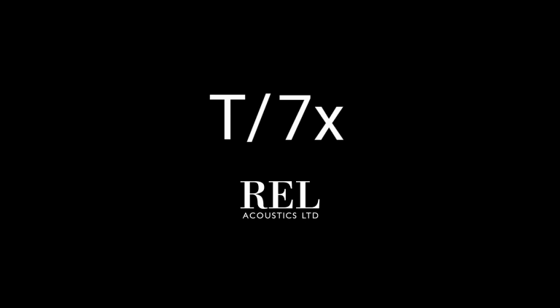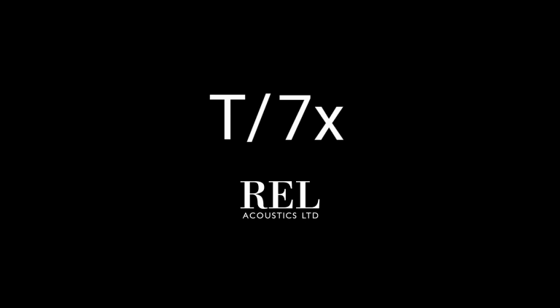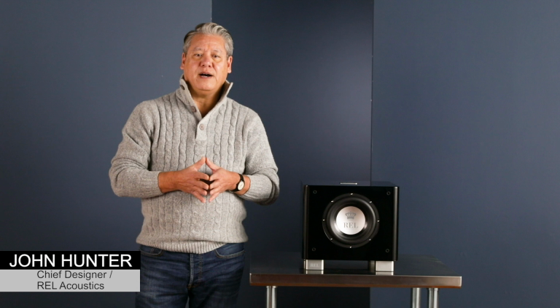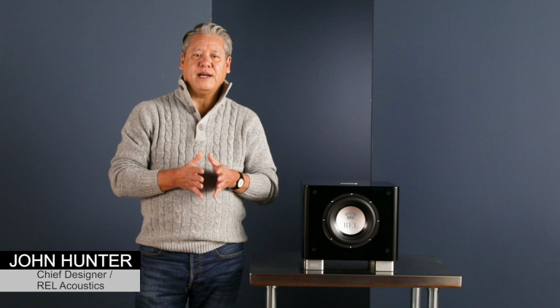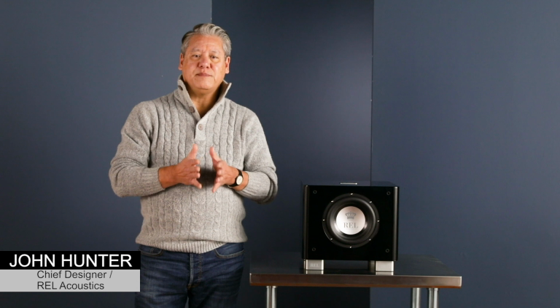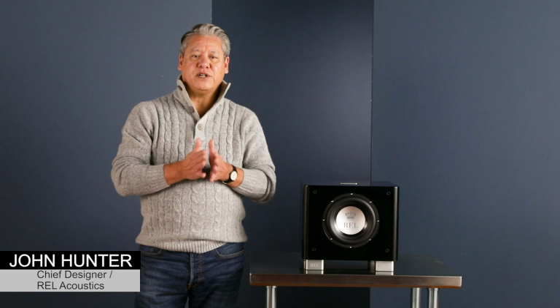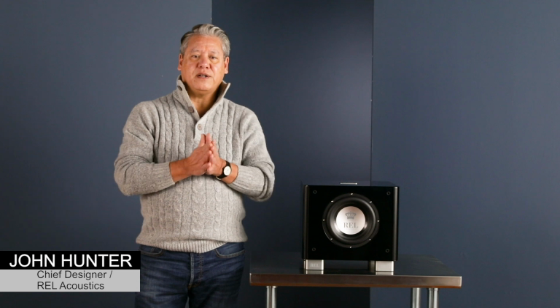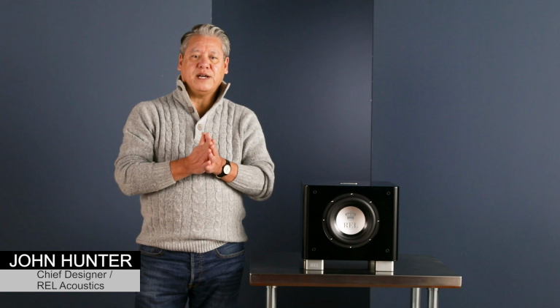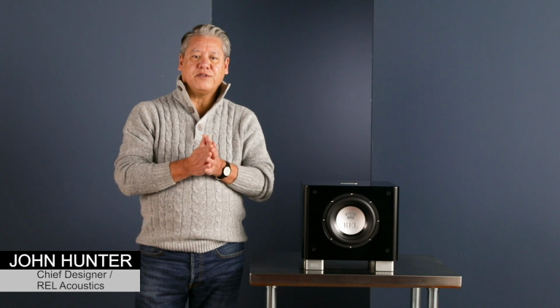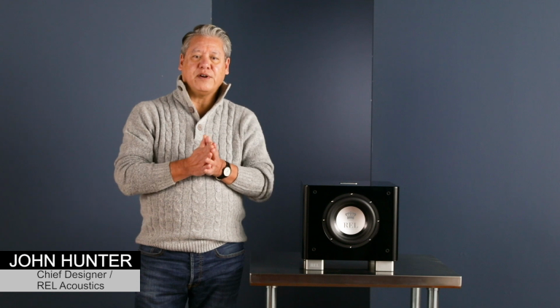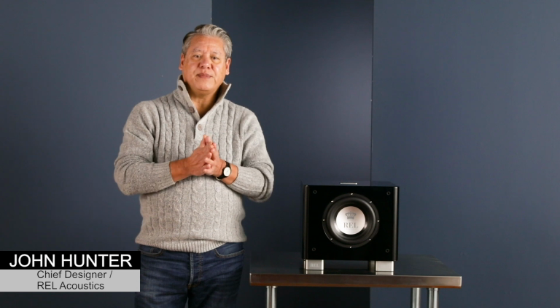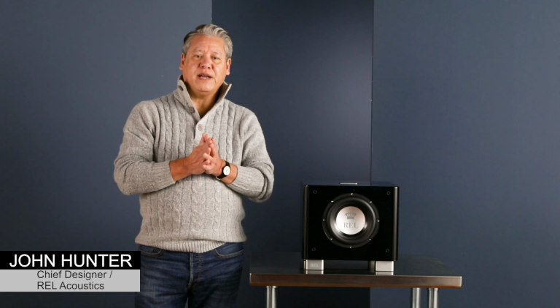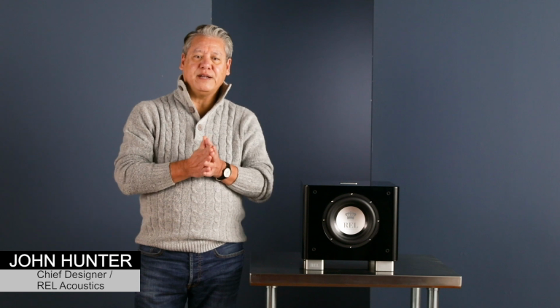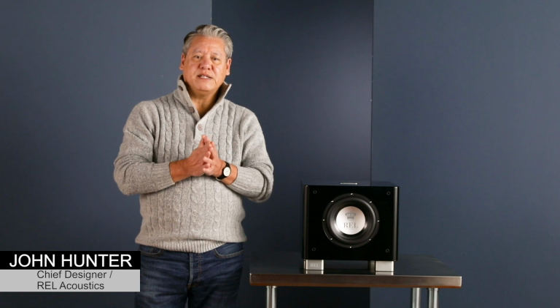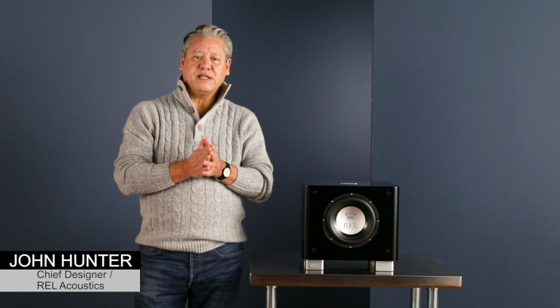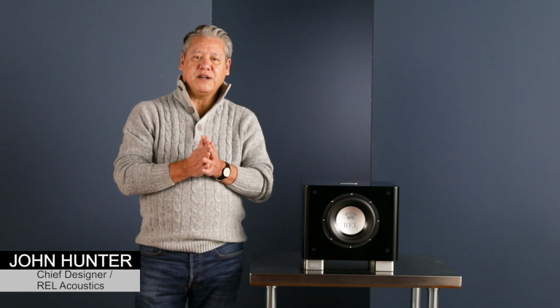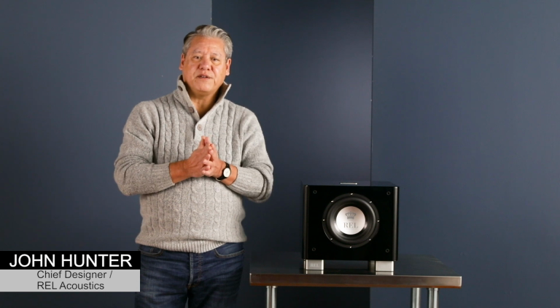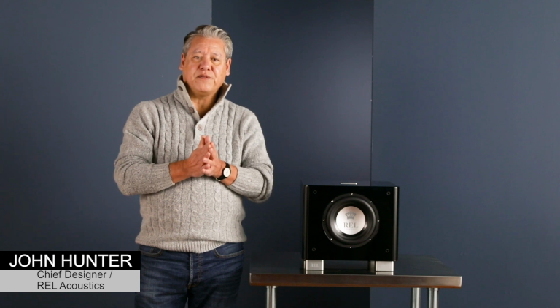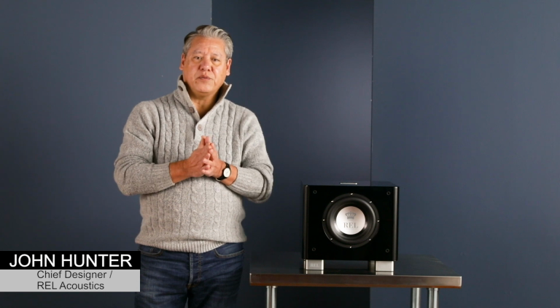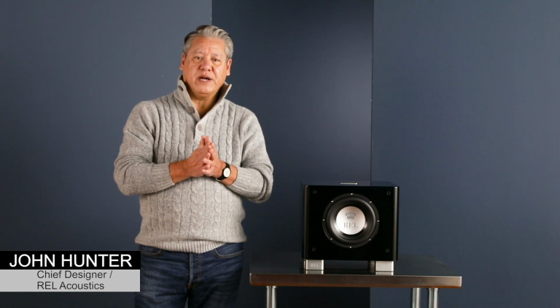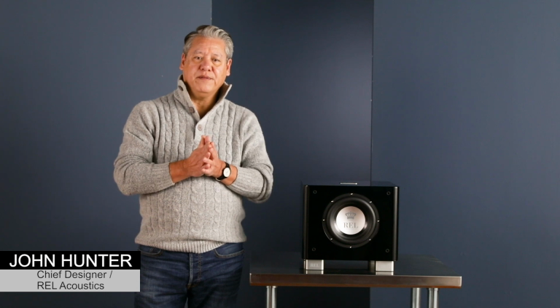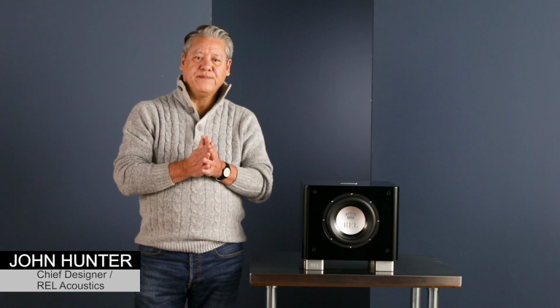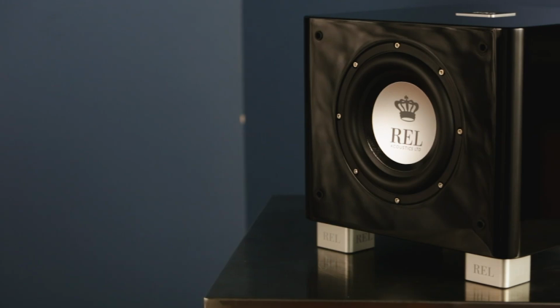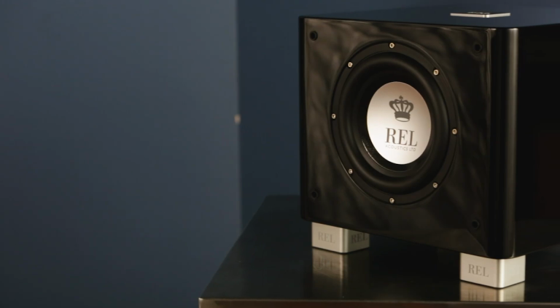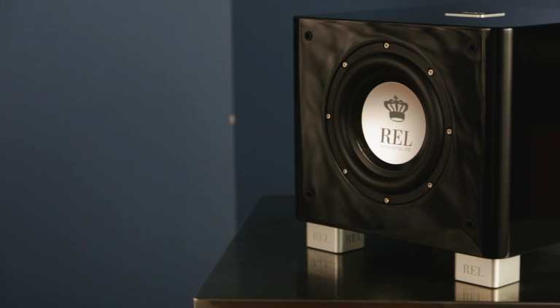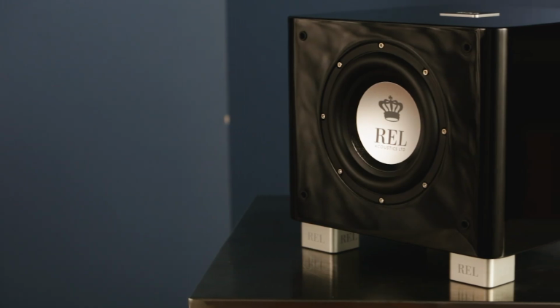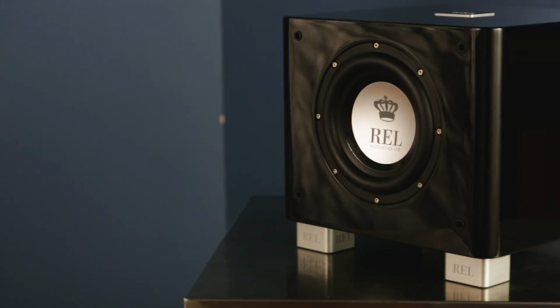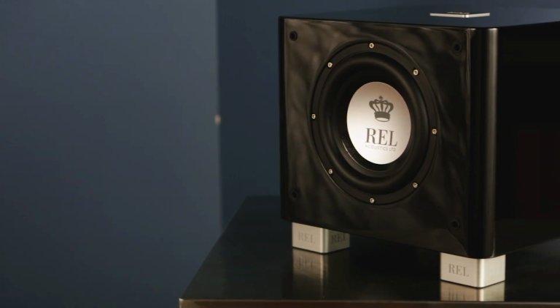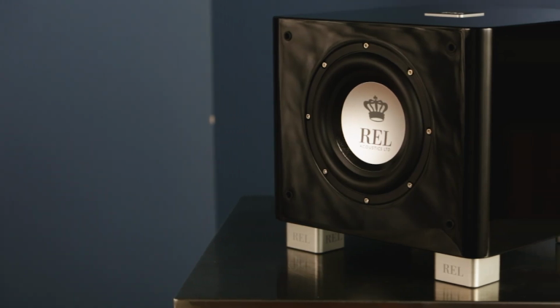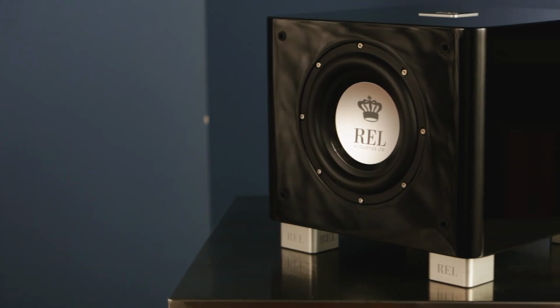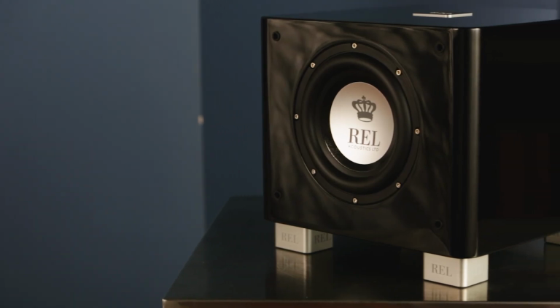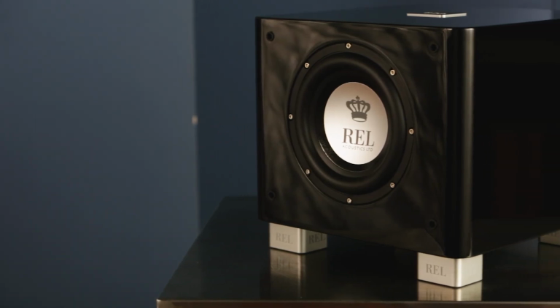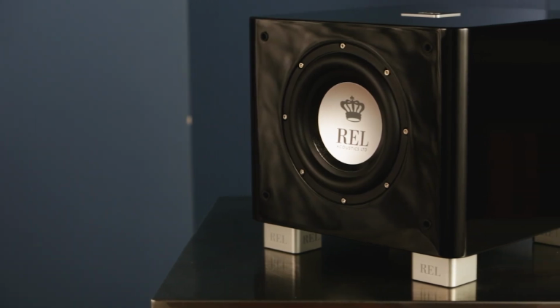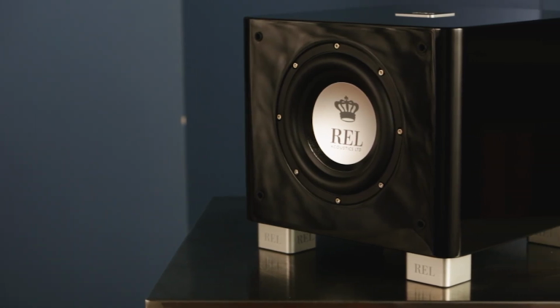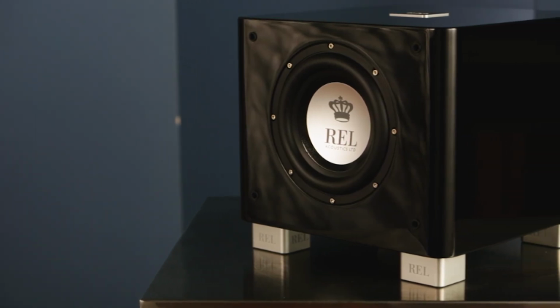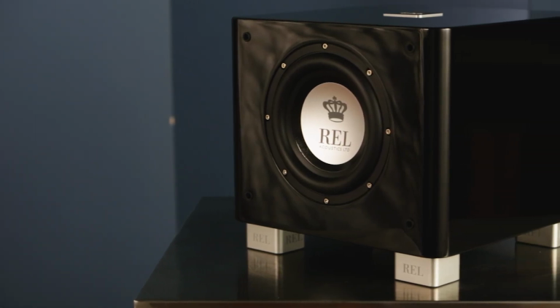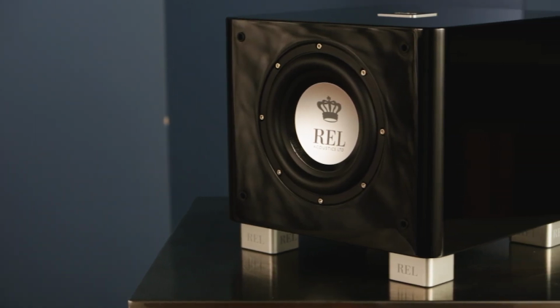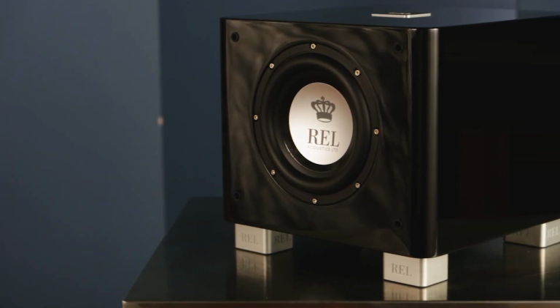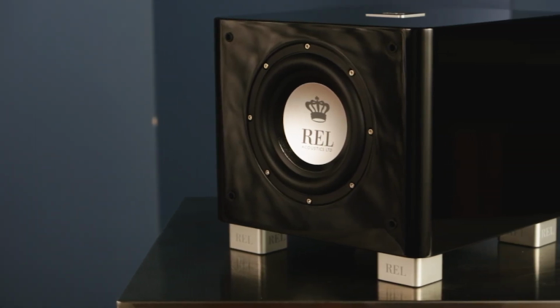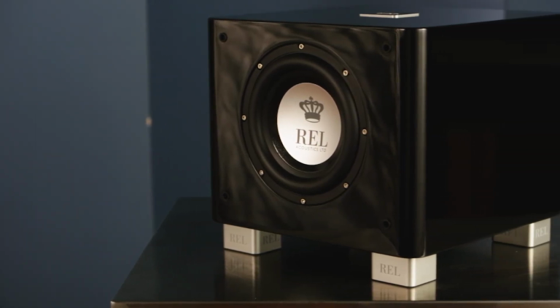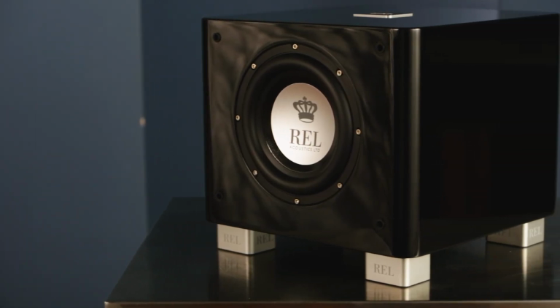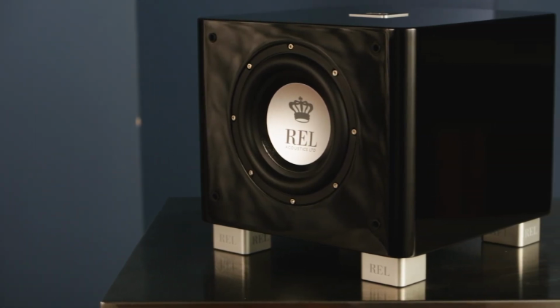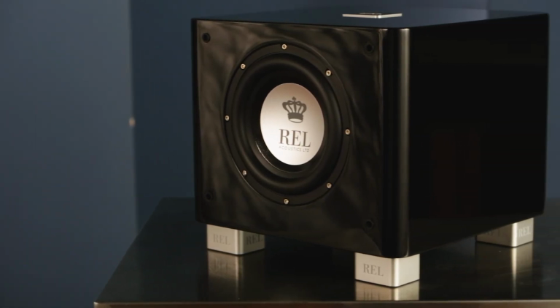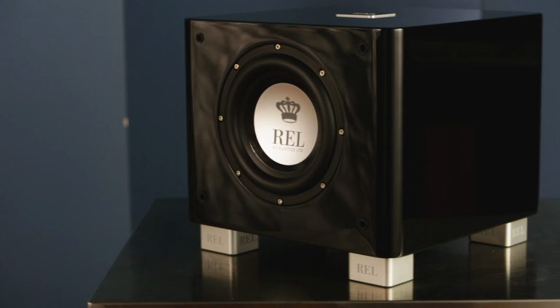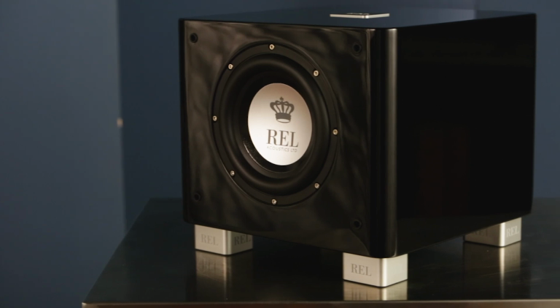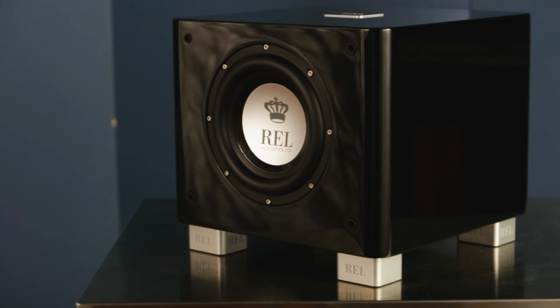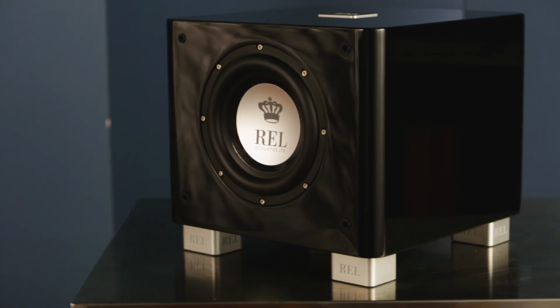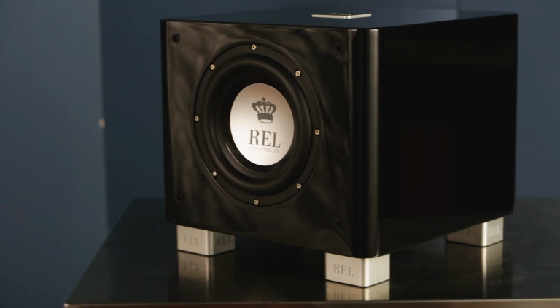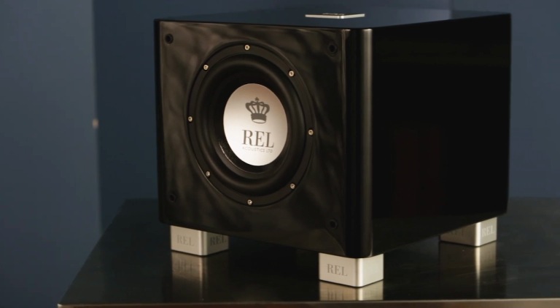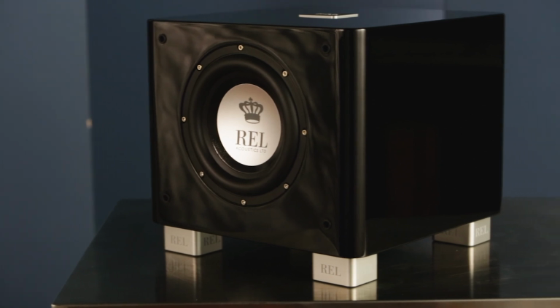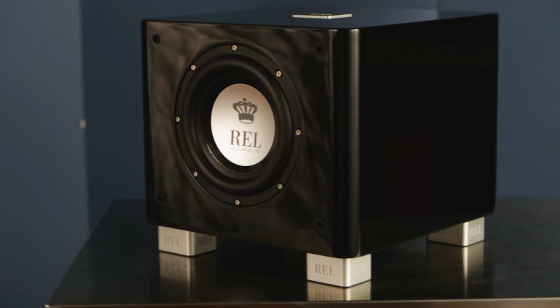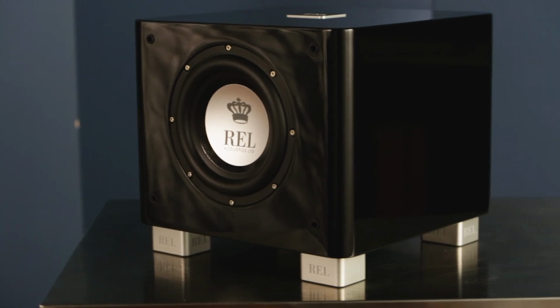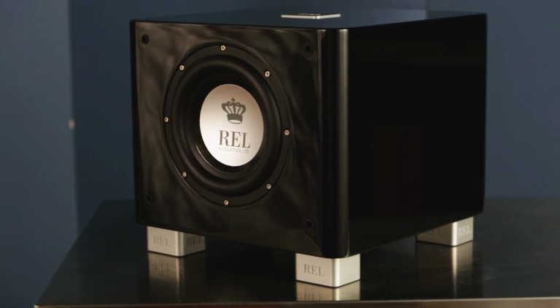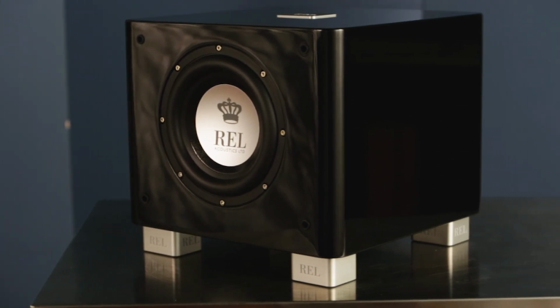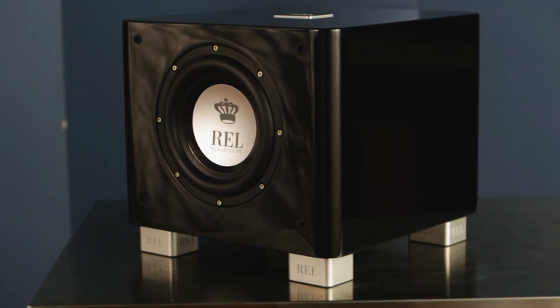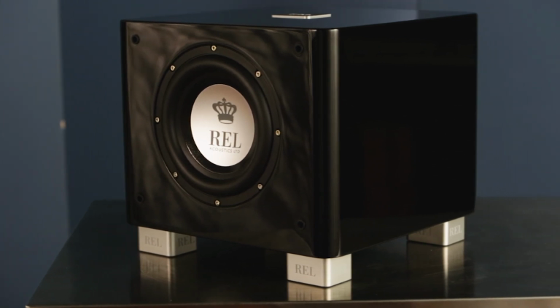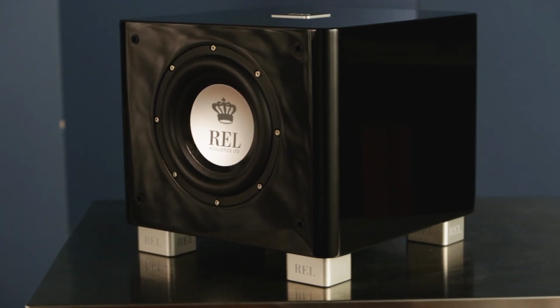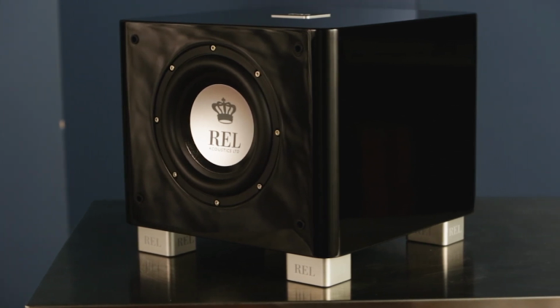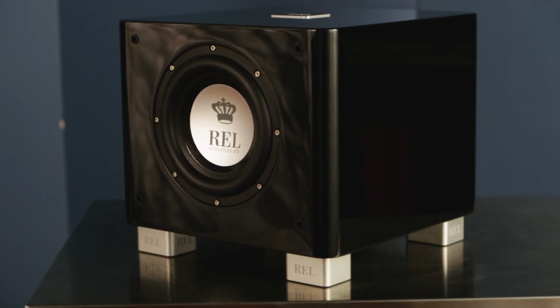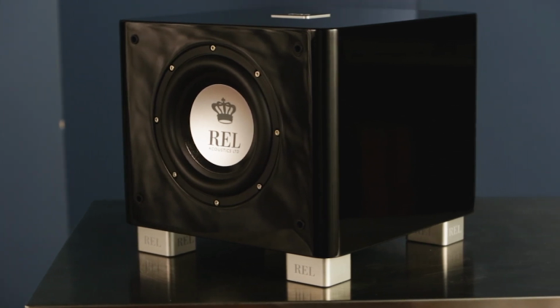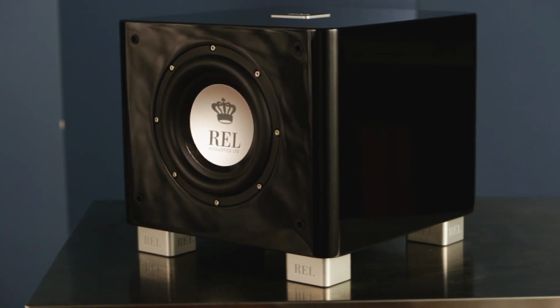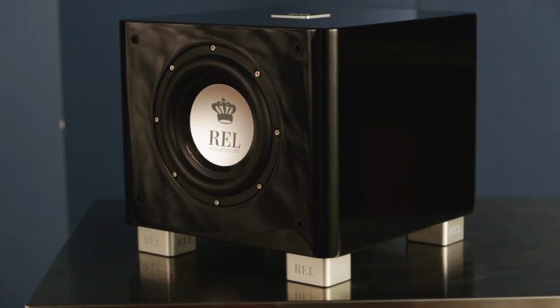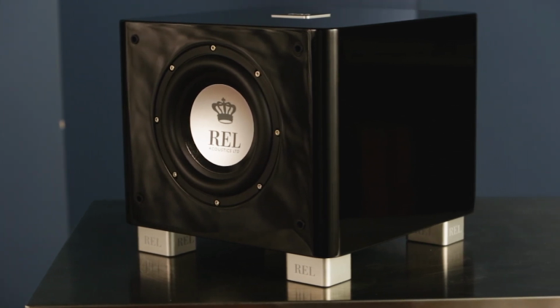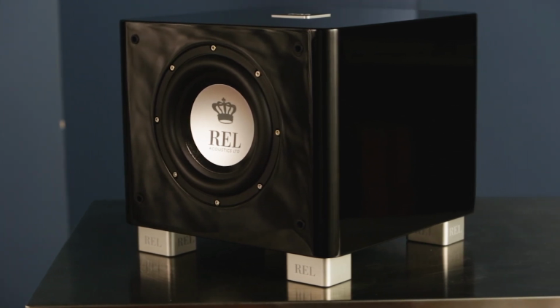Hi, I'm John Hunter. I'm the head designer for REL. We're here to introduce you to not only the new TX range, but specifically this — the T7X.